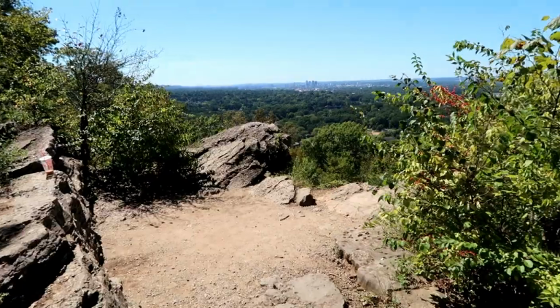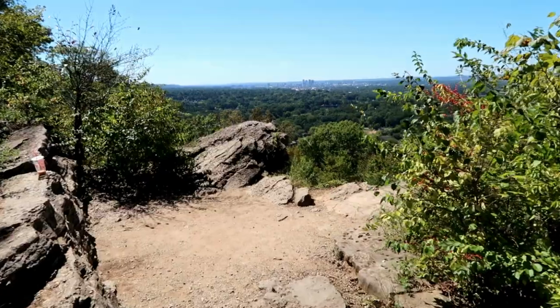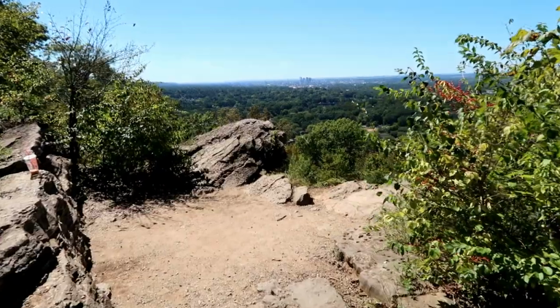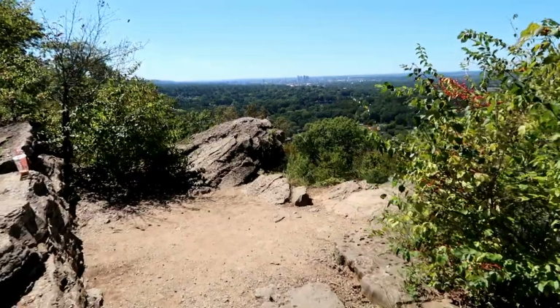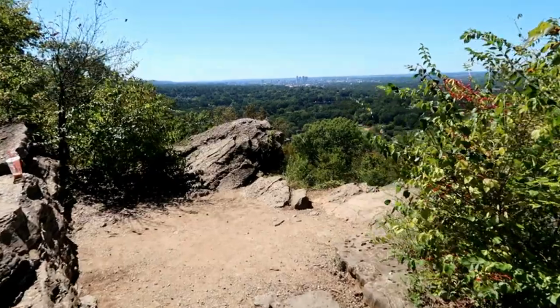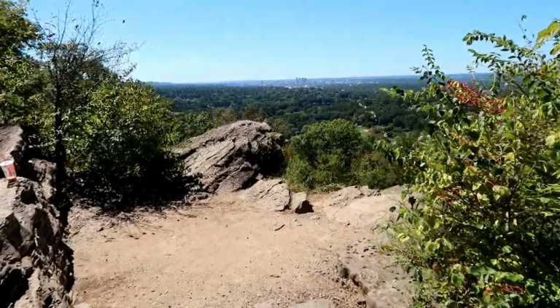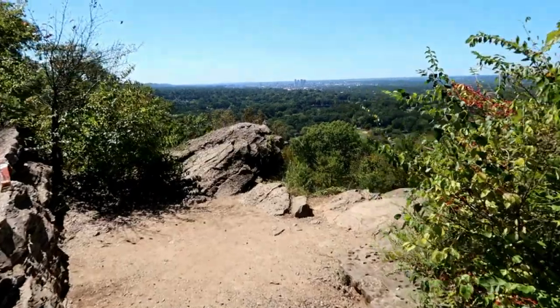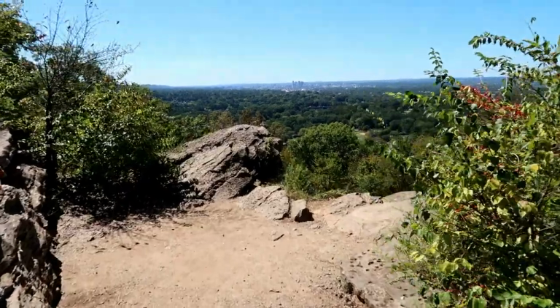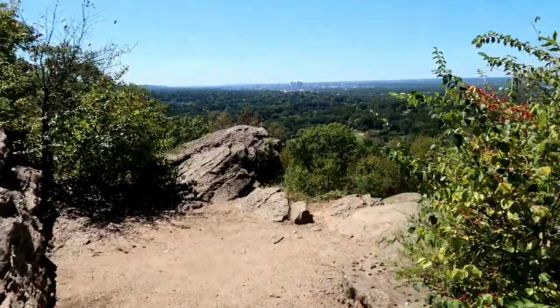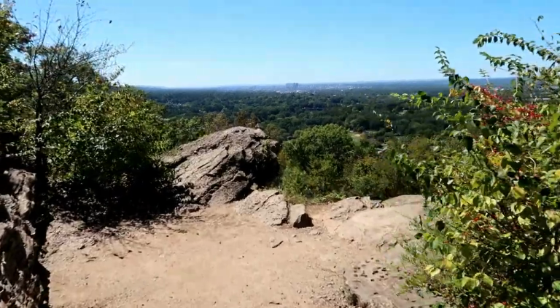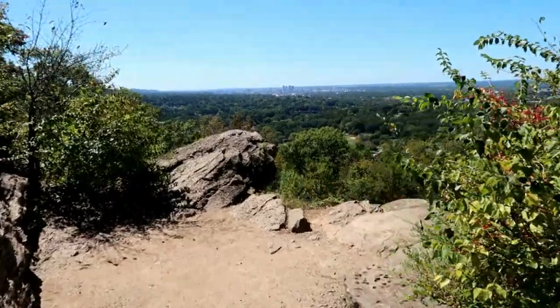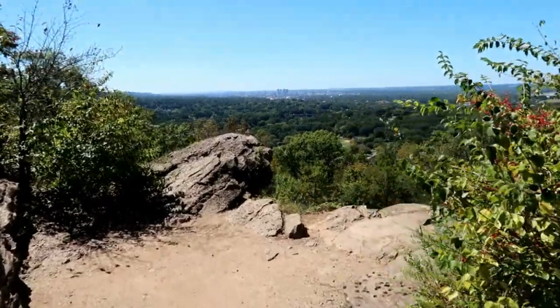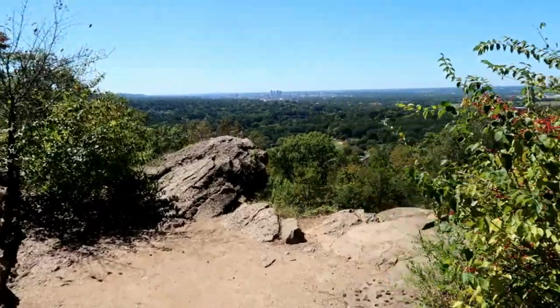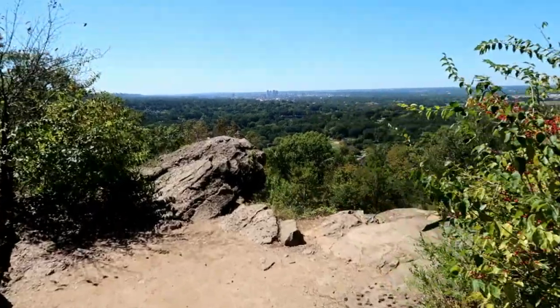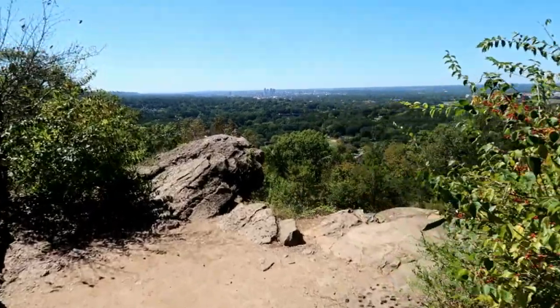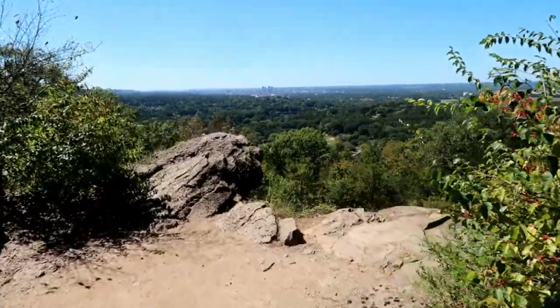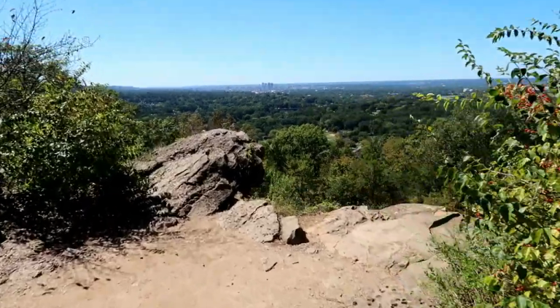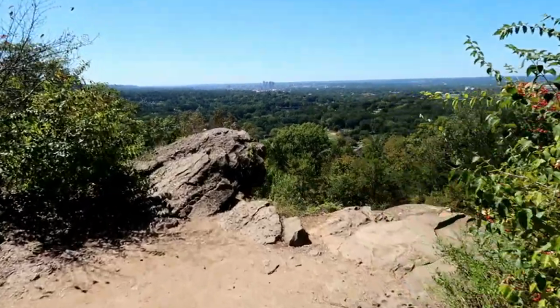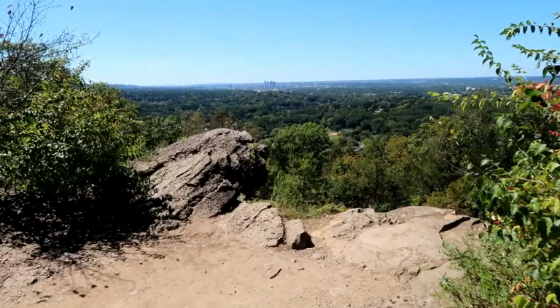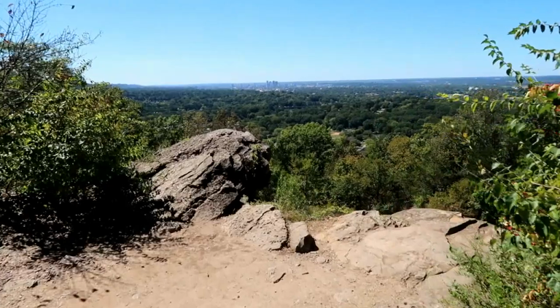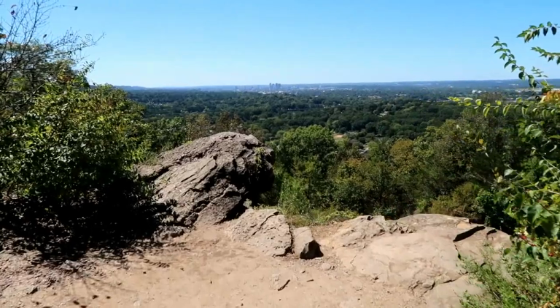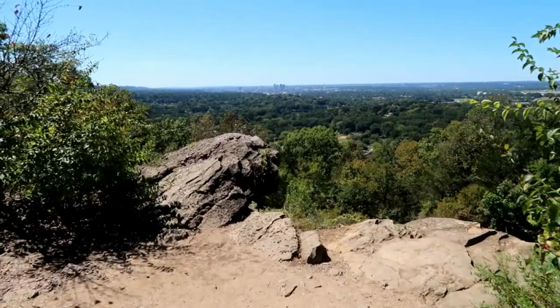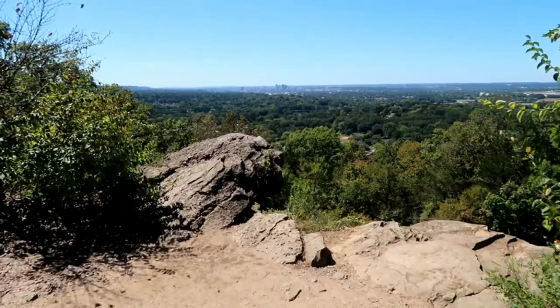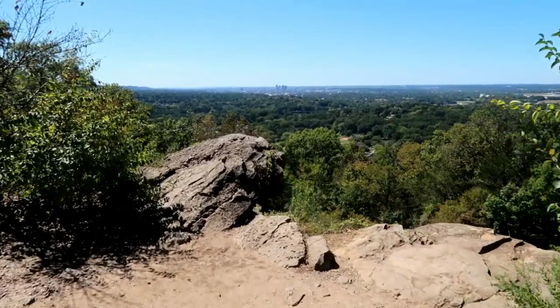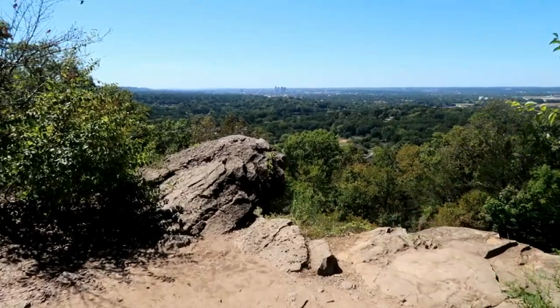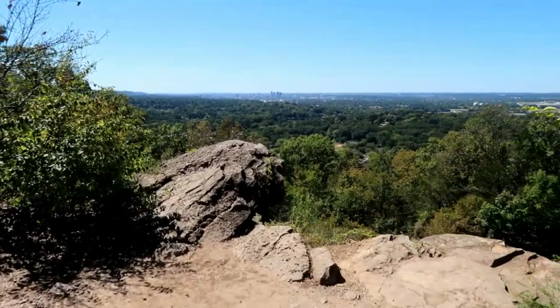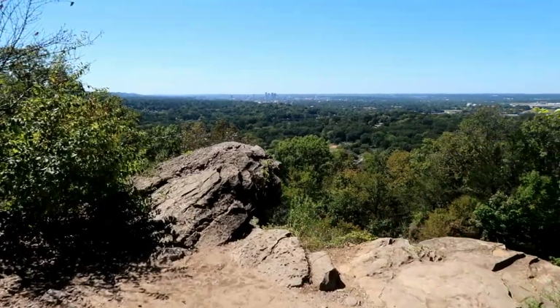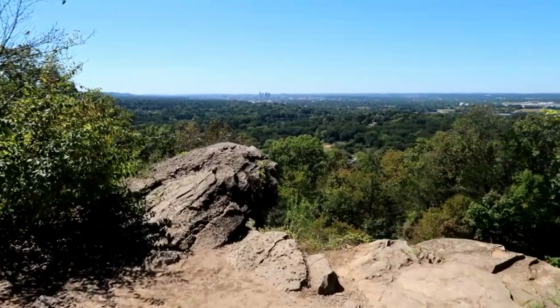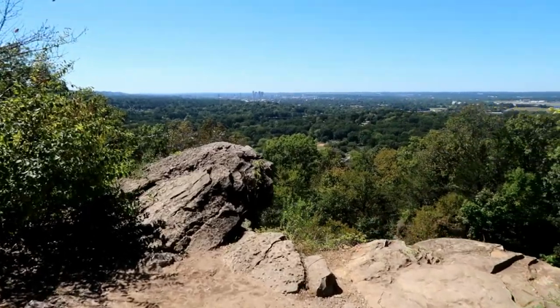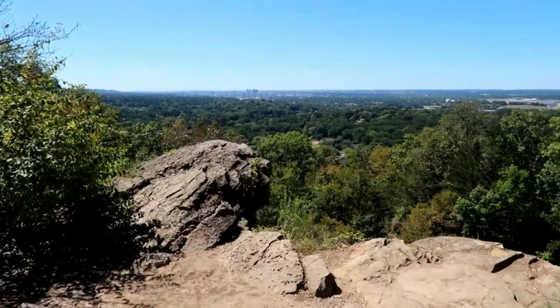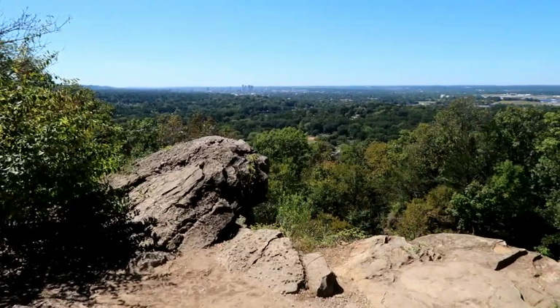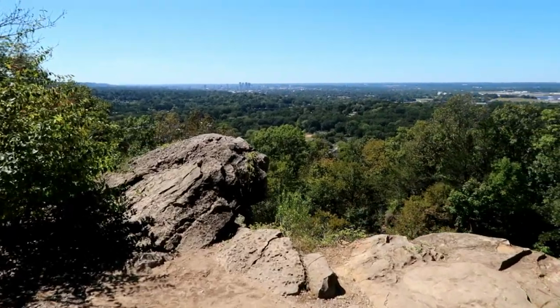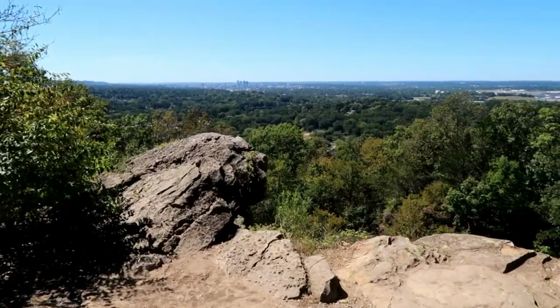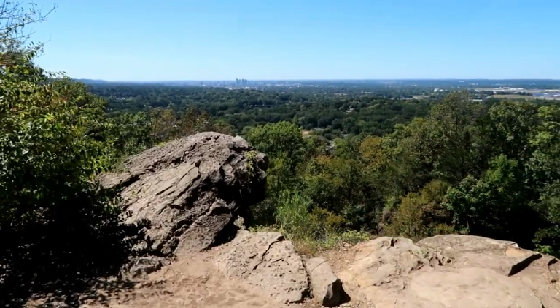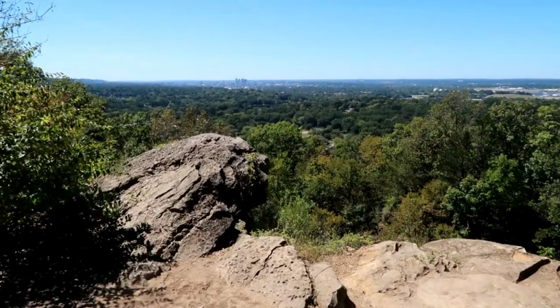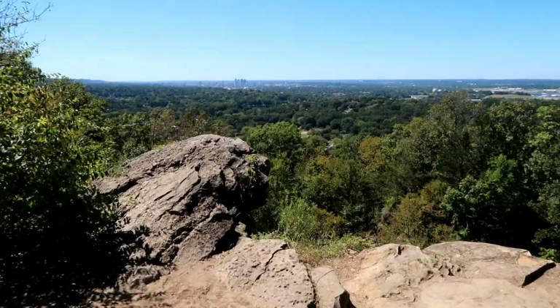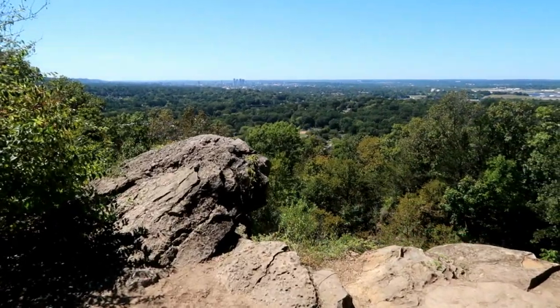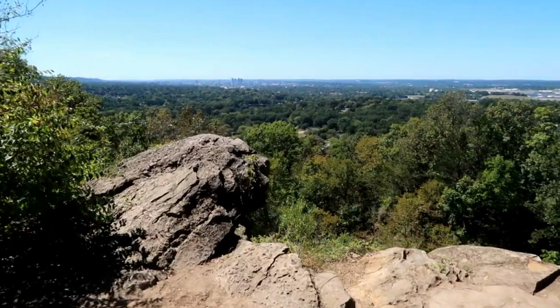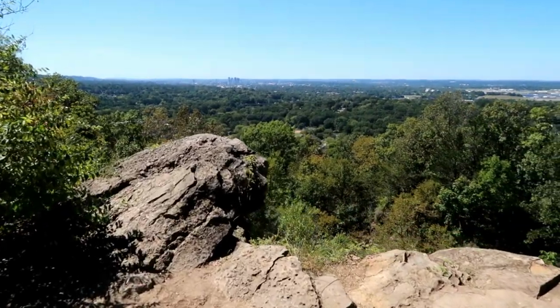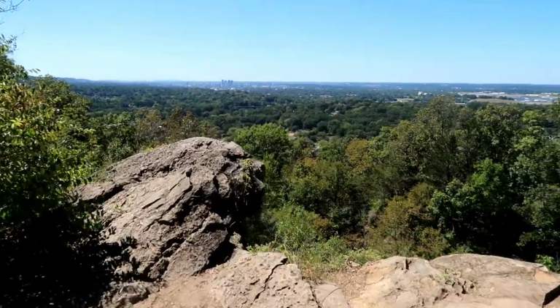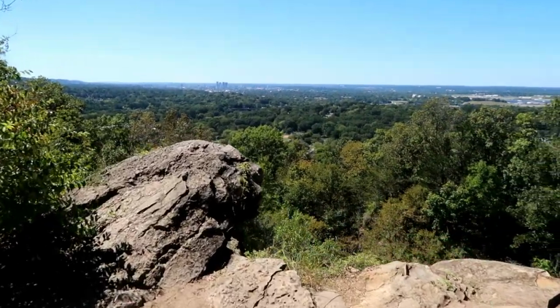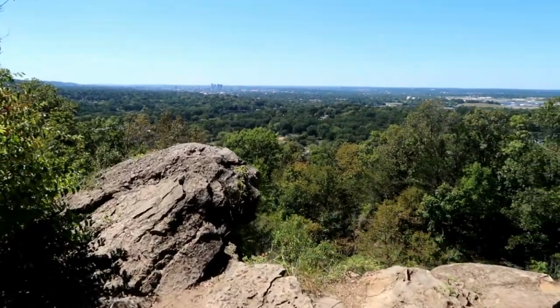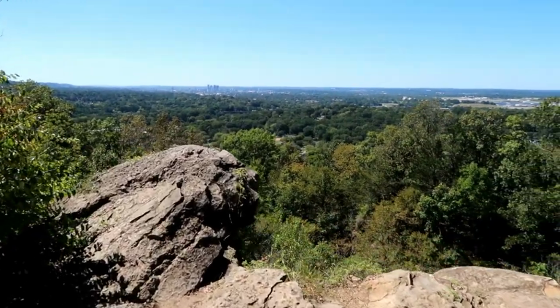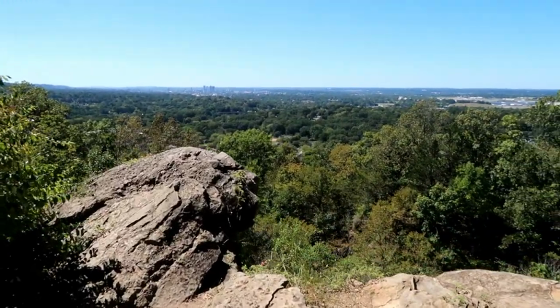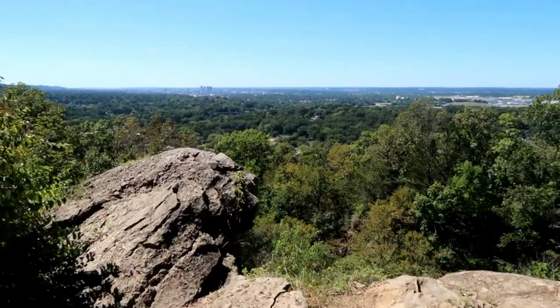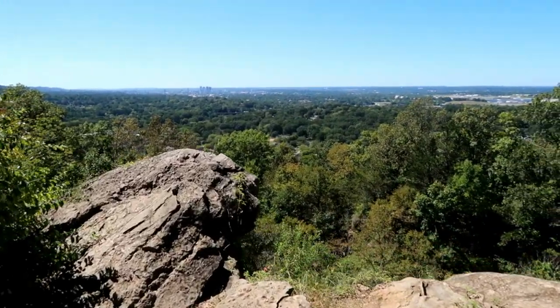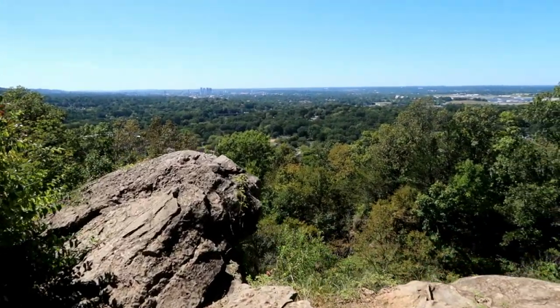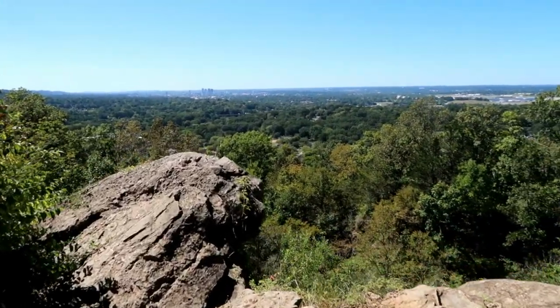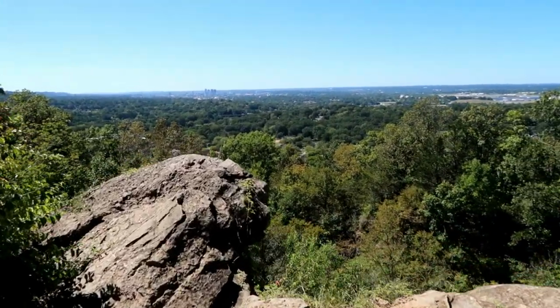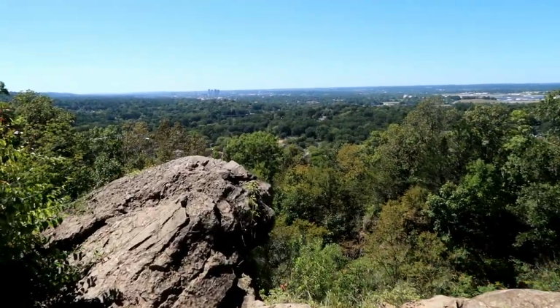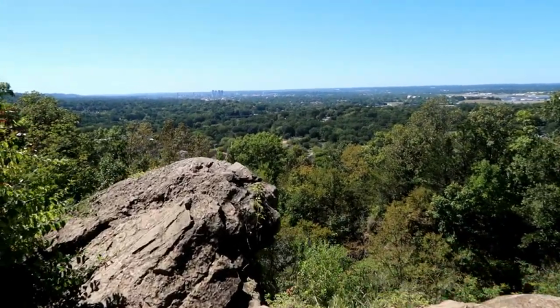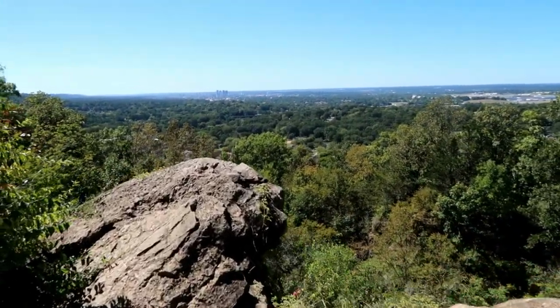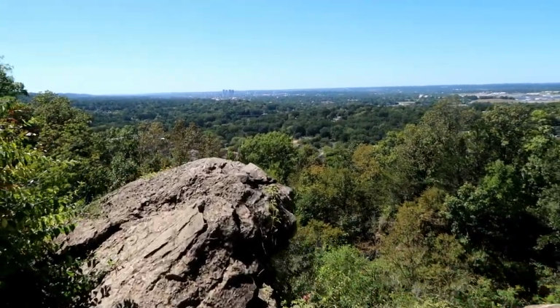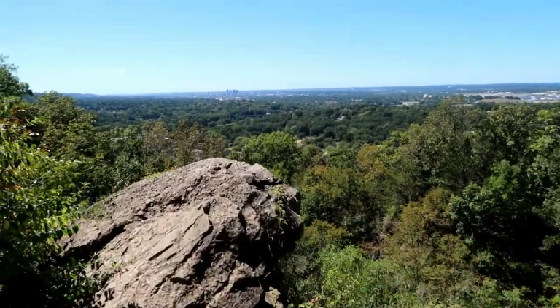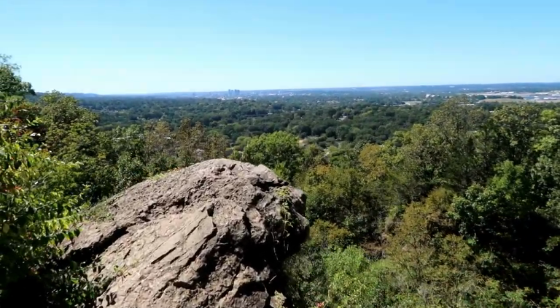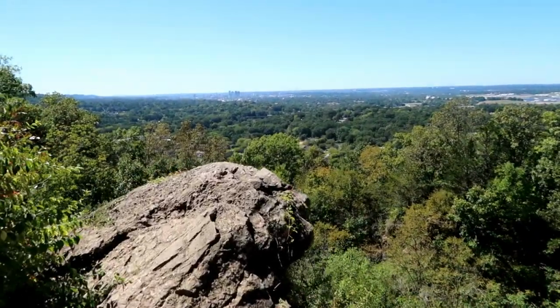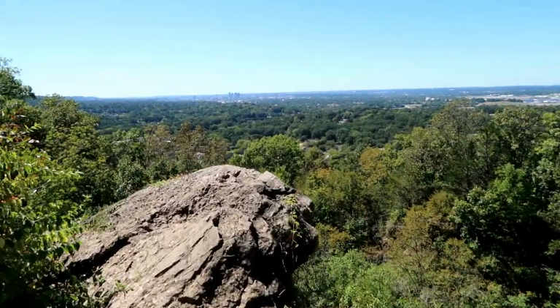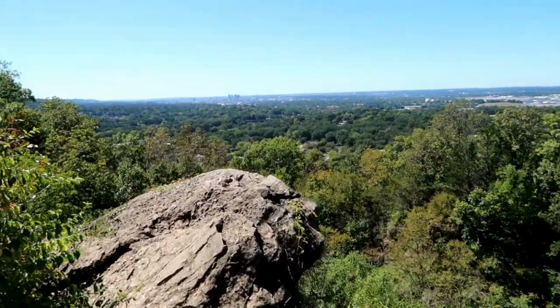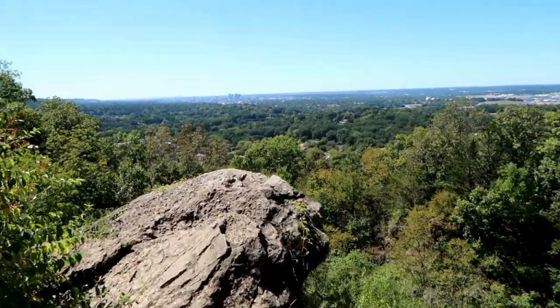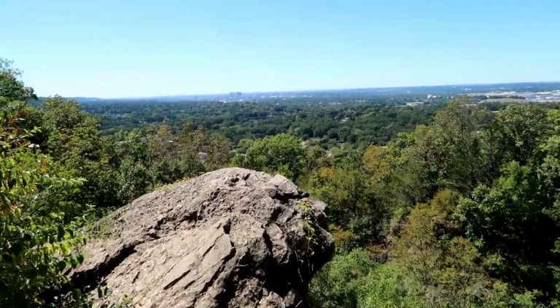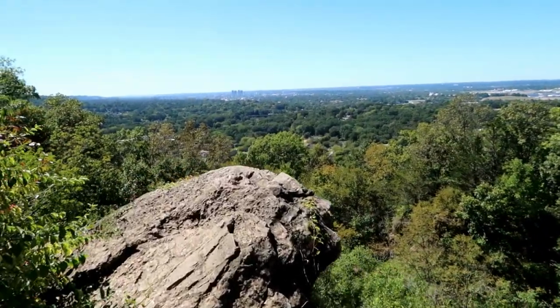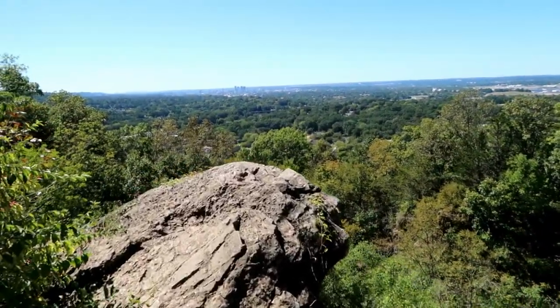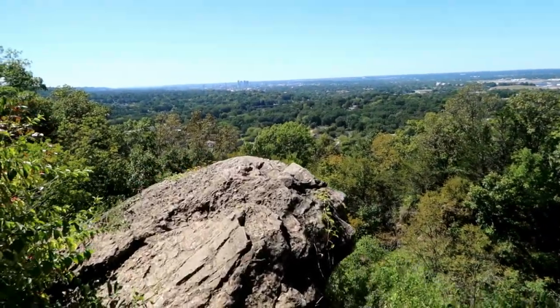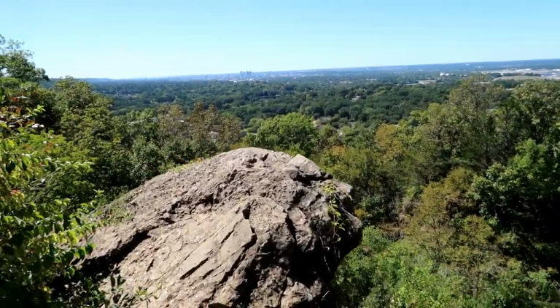Wow, check this overlook out. You can see downtown Birmingham from here.